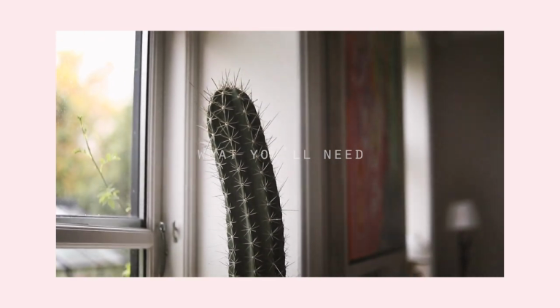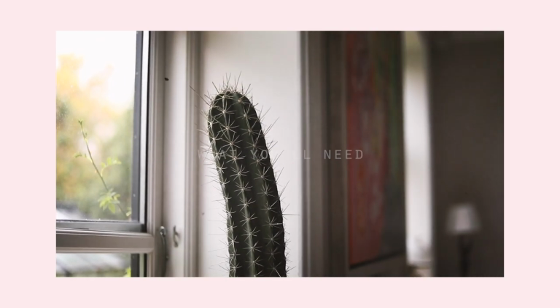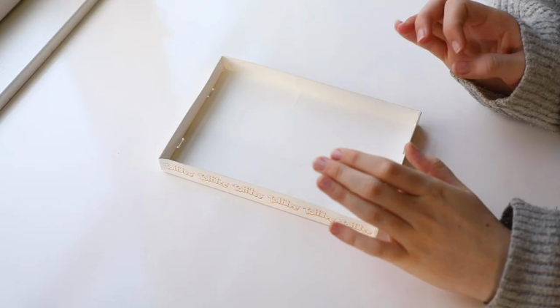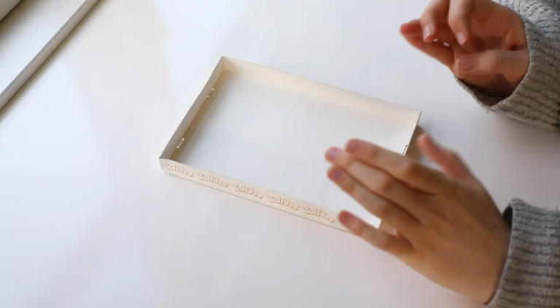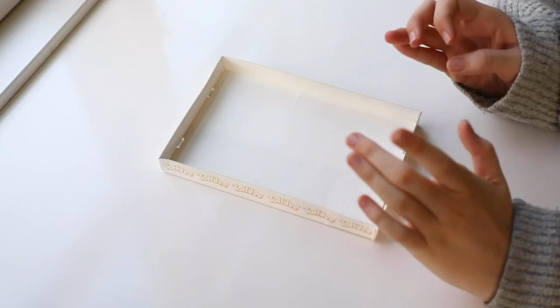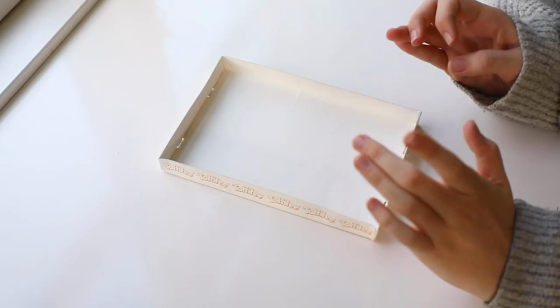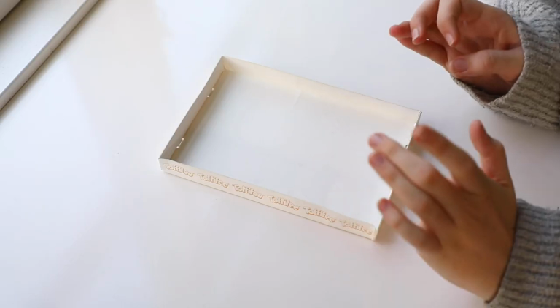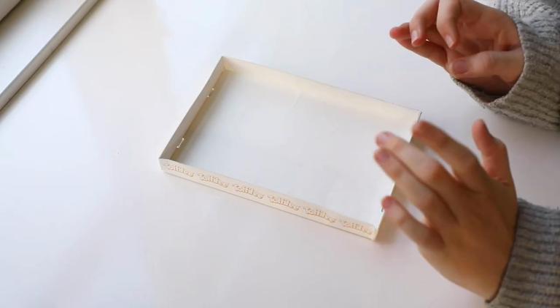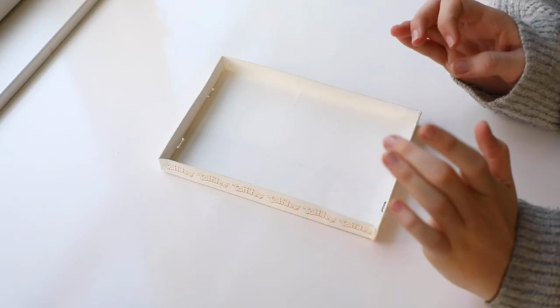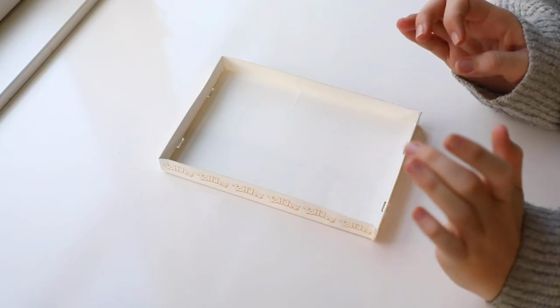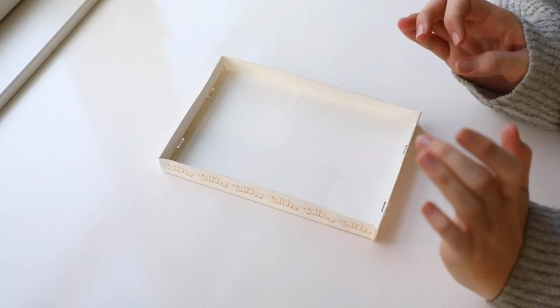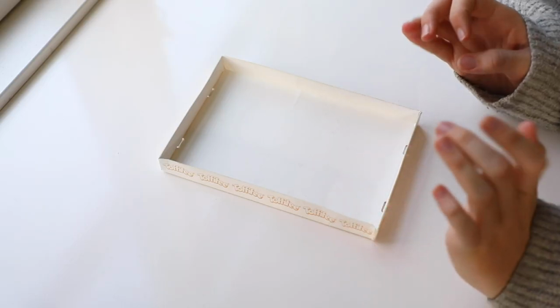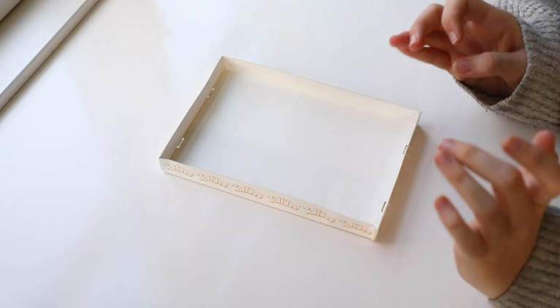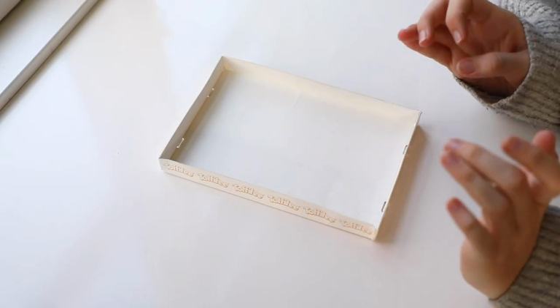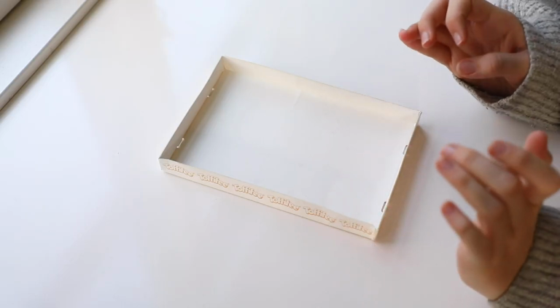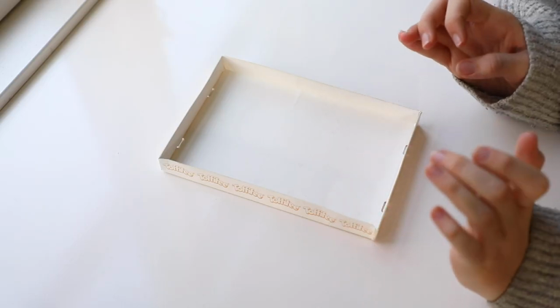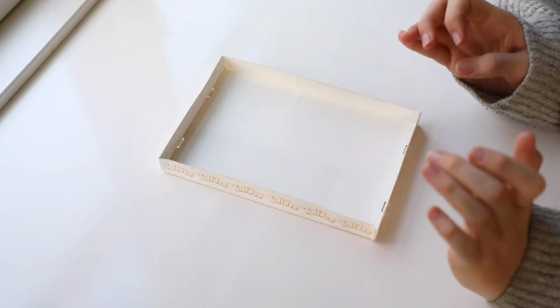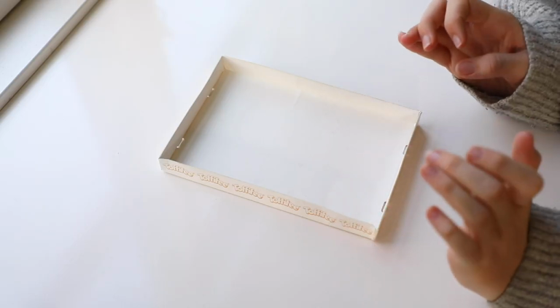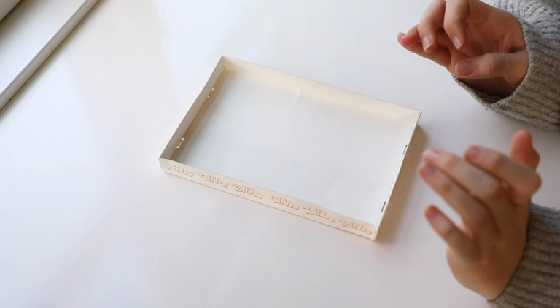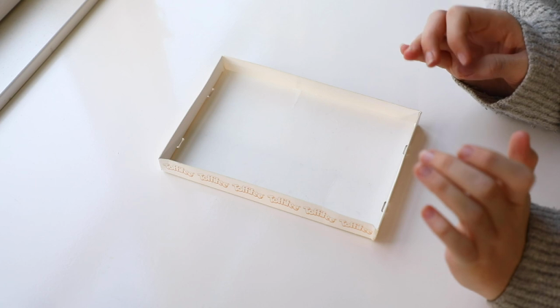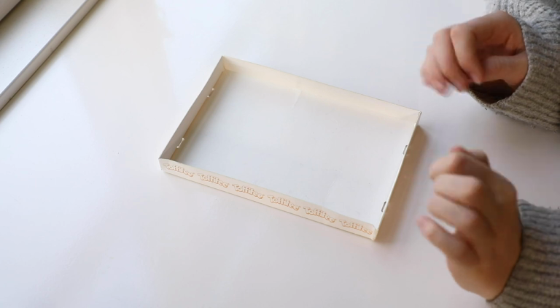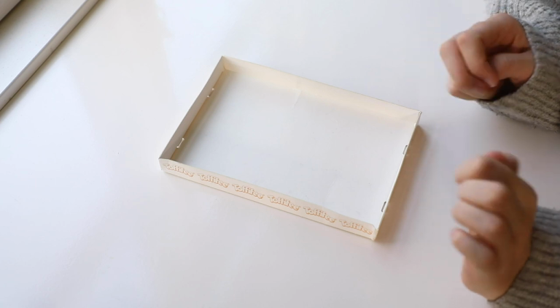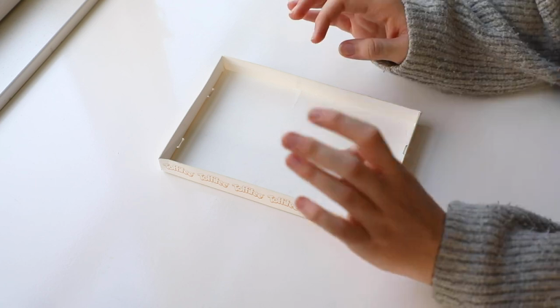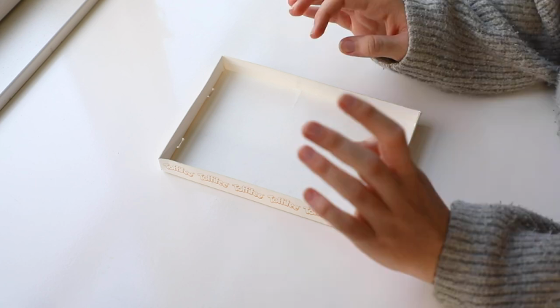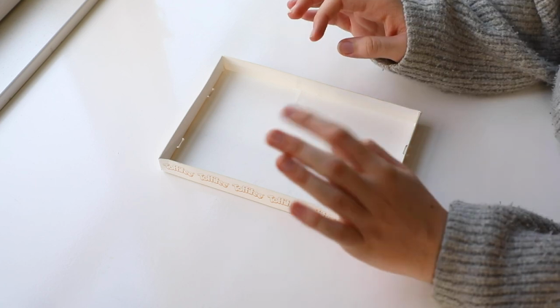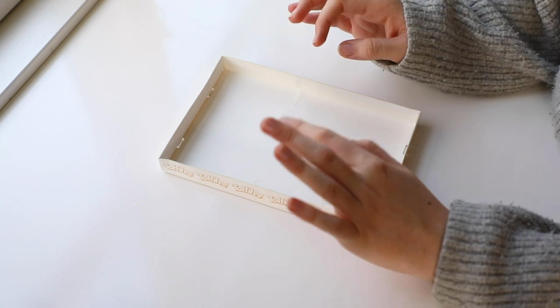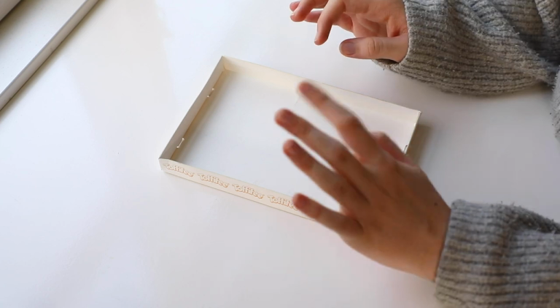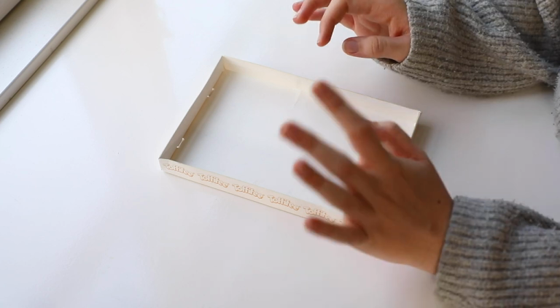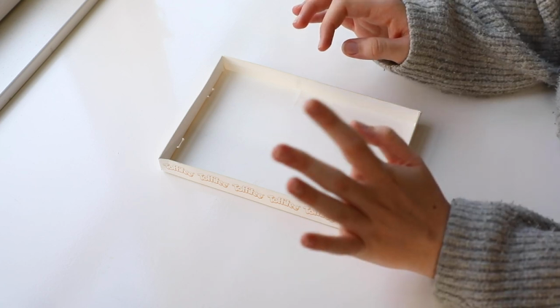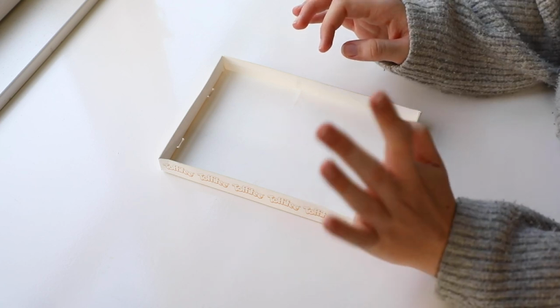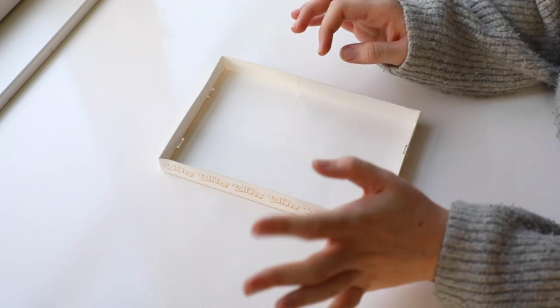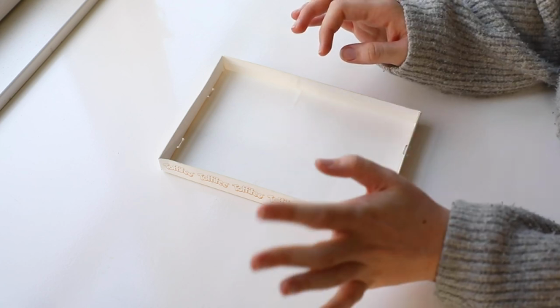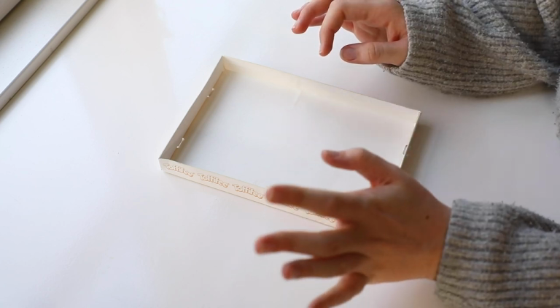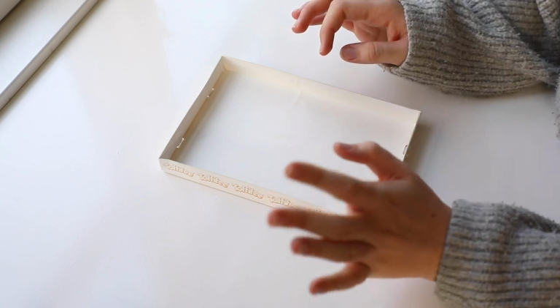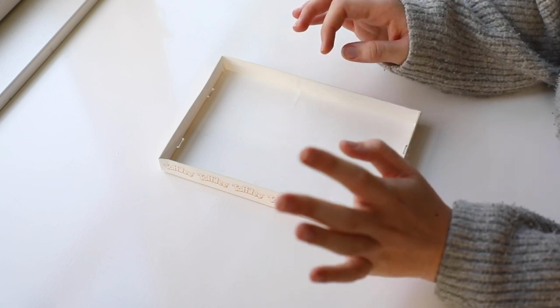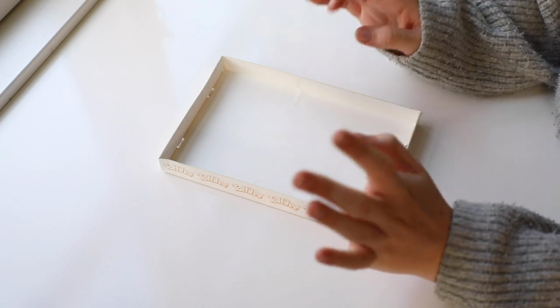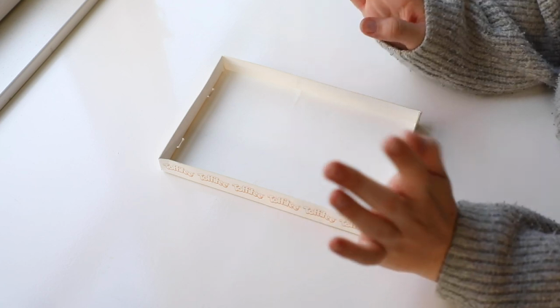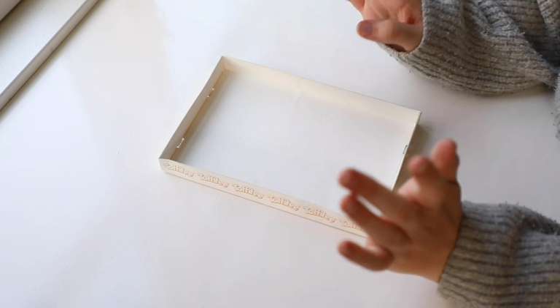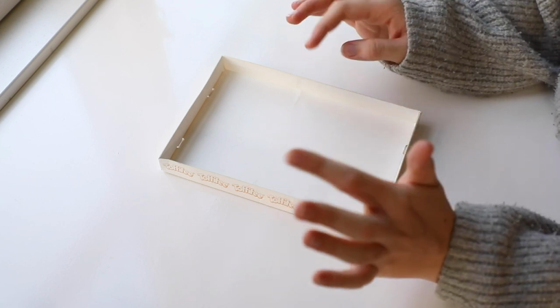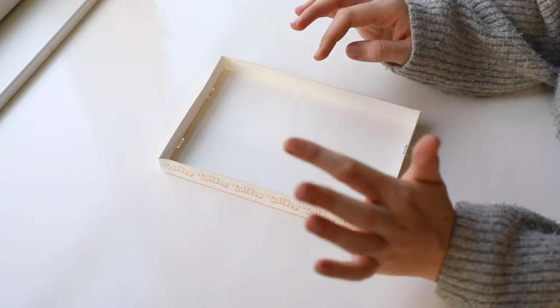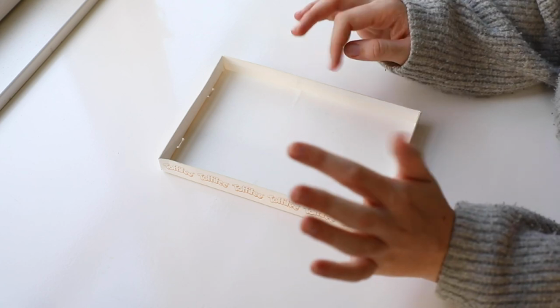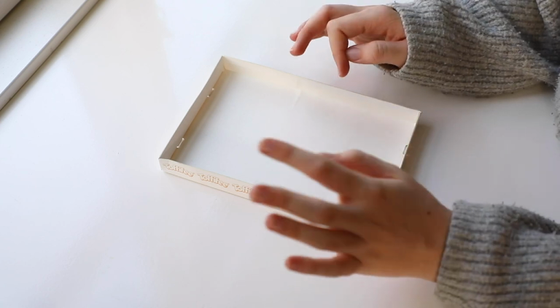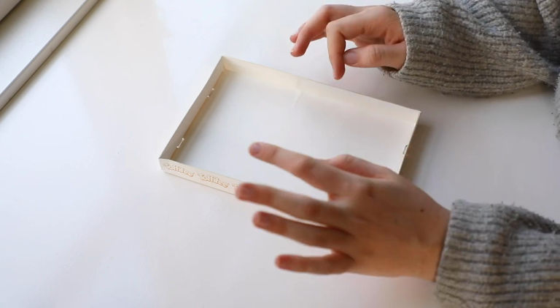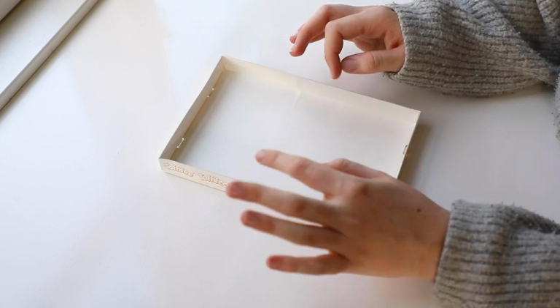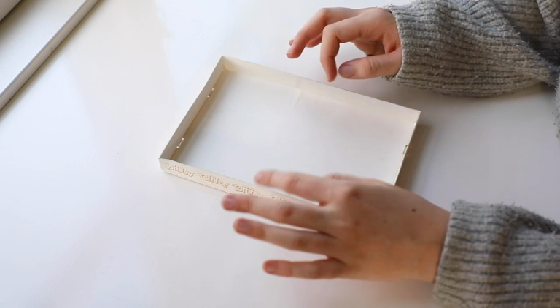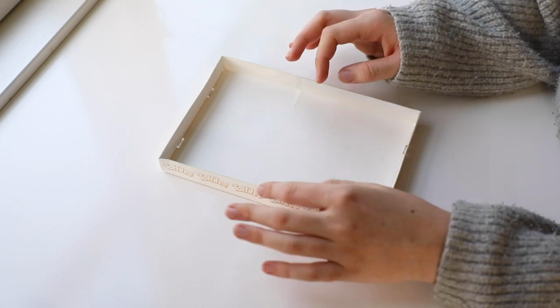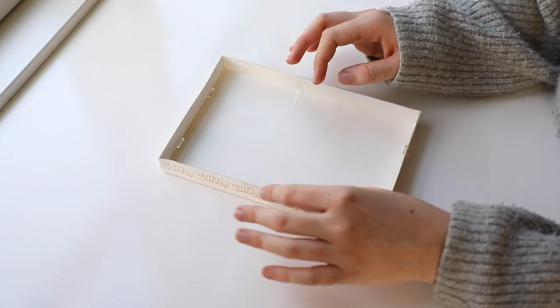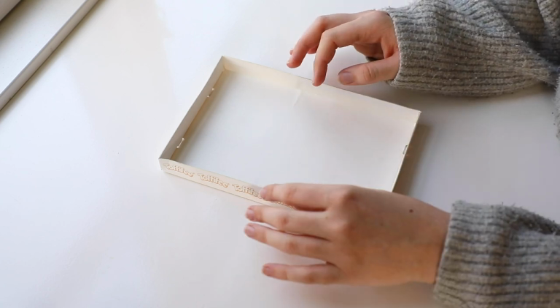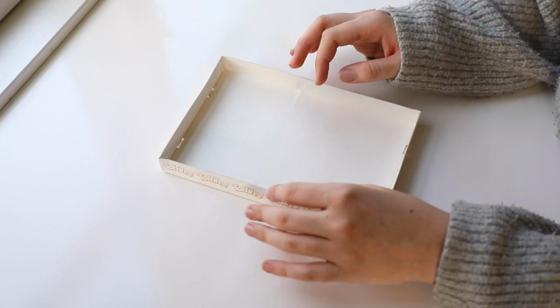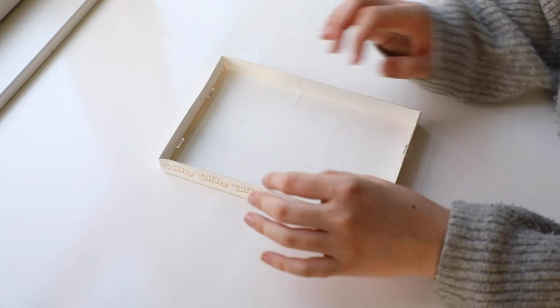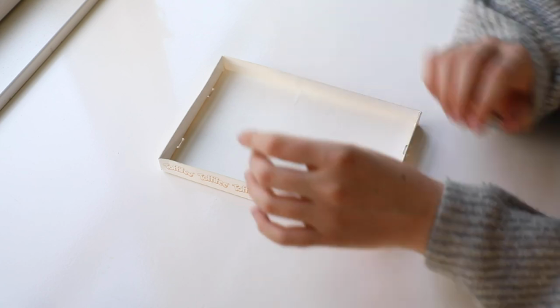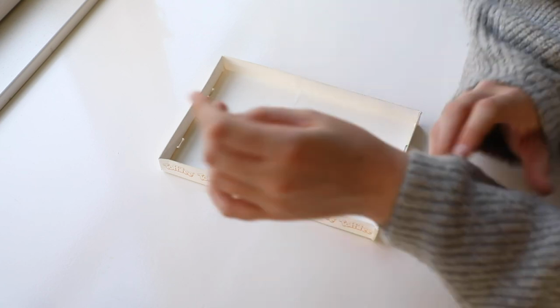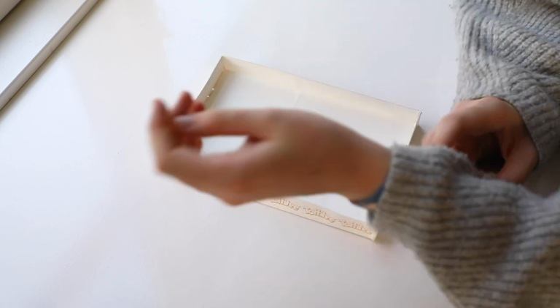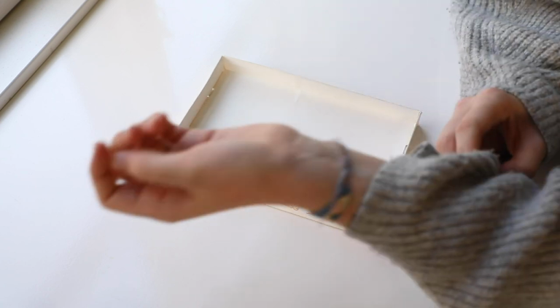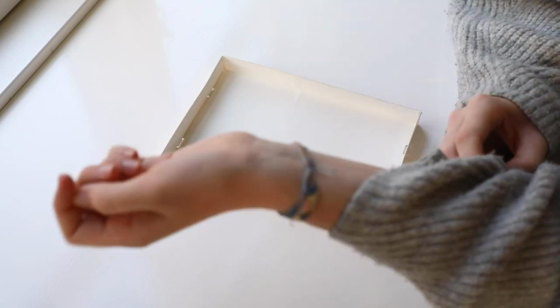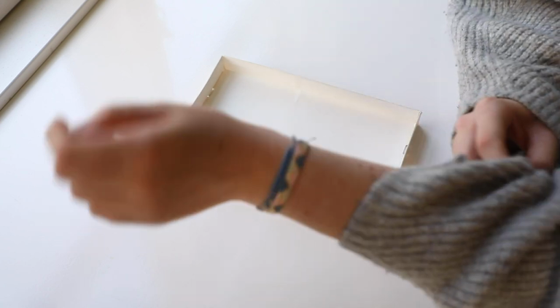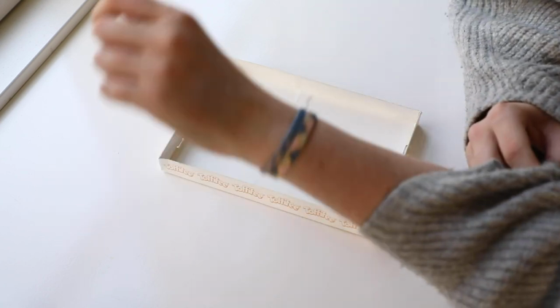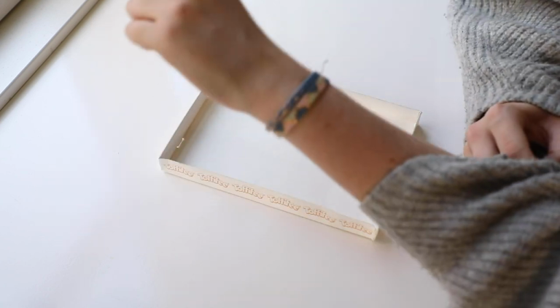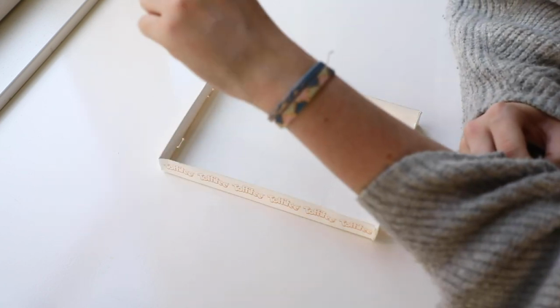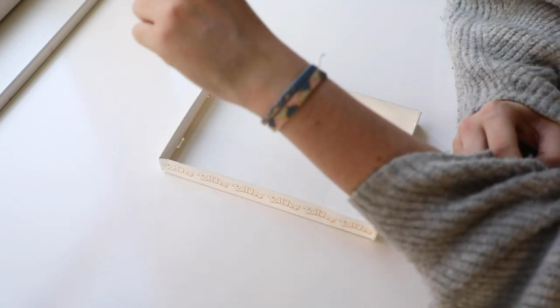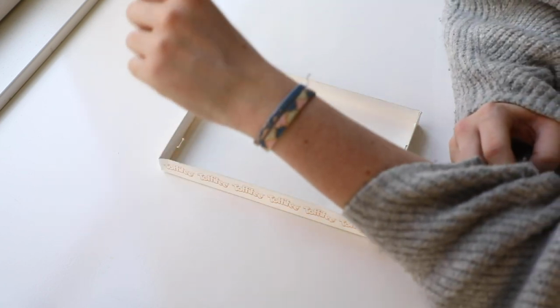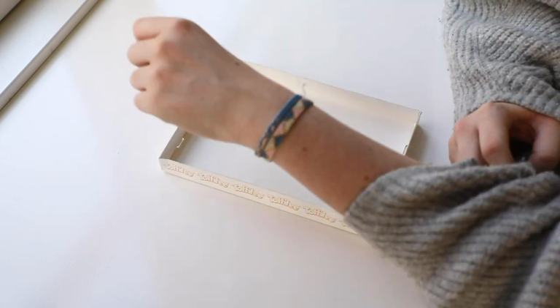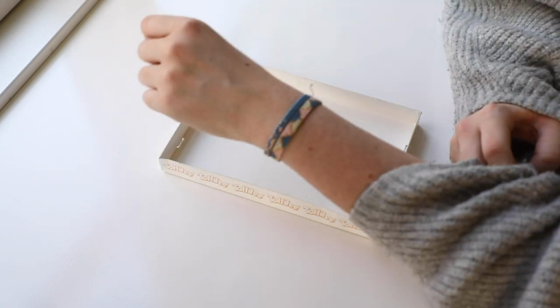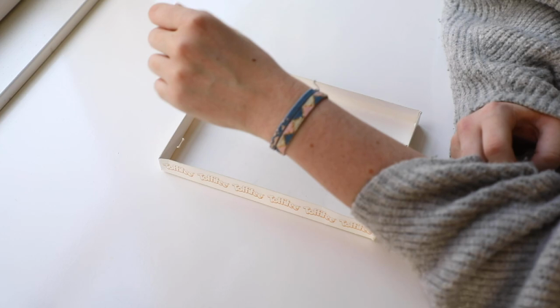Hello everyone and welcome to today's video. My name is Amanda and today I'm going to show you how to make these beaded bracelets.